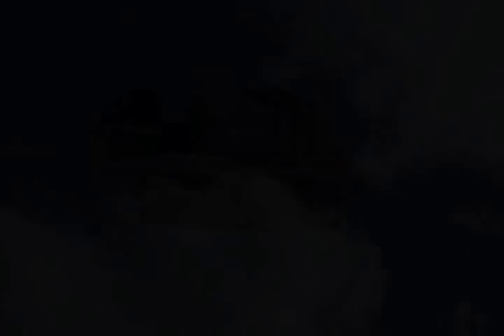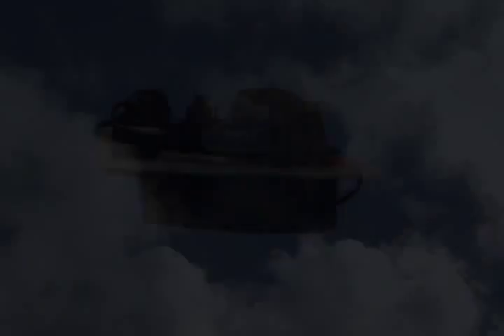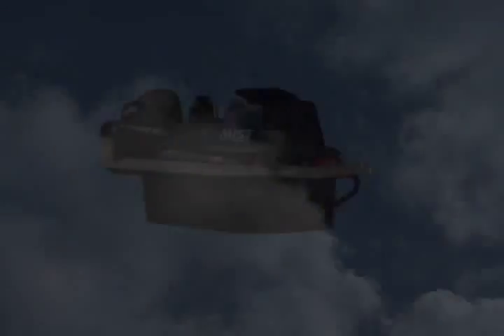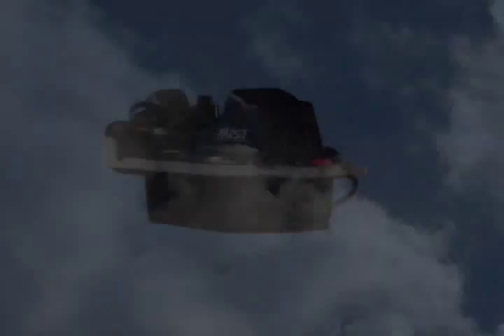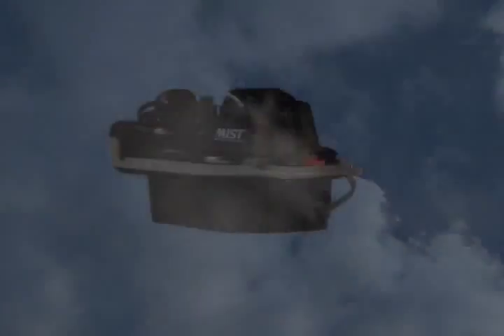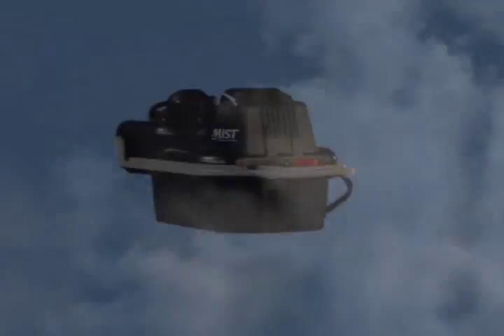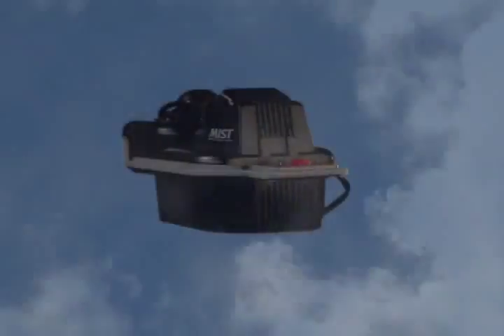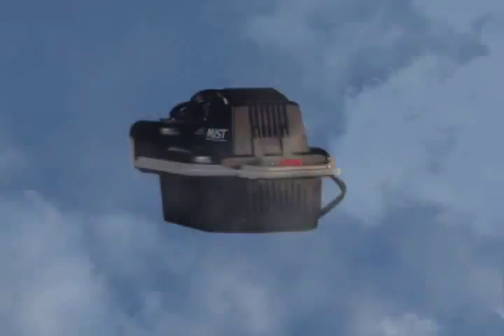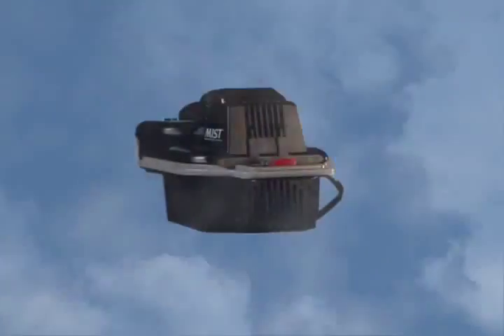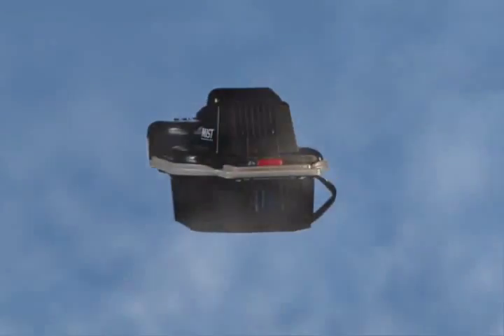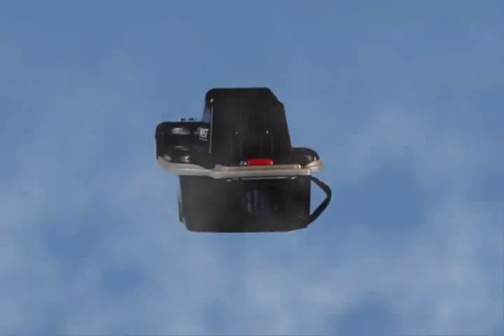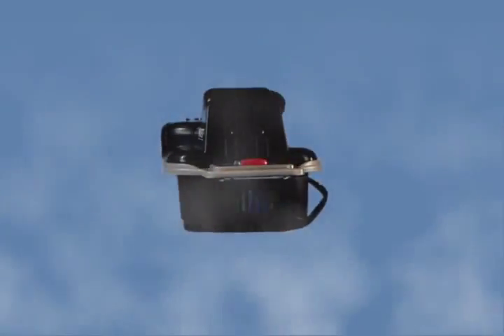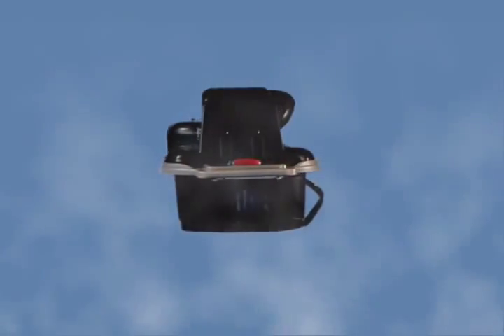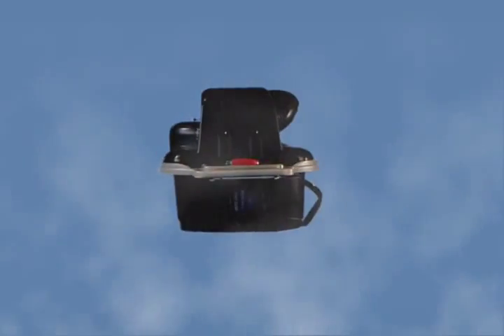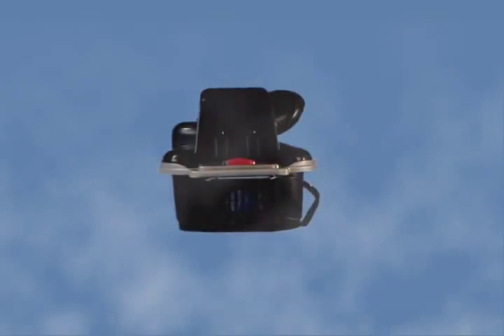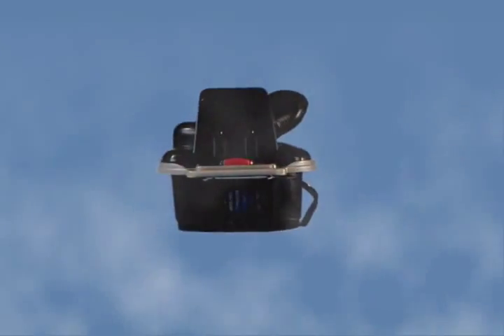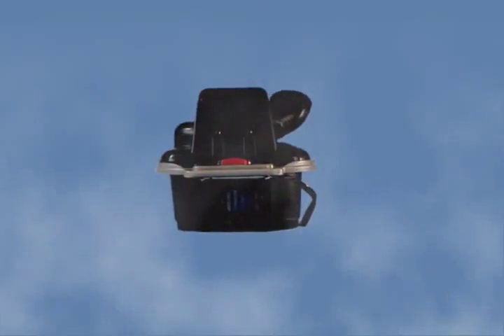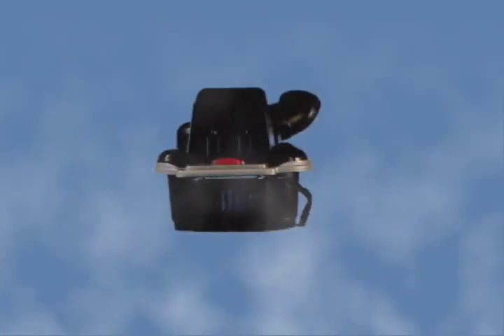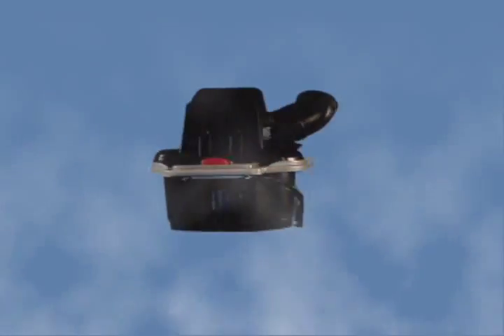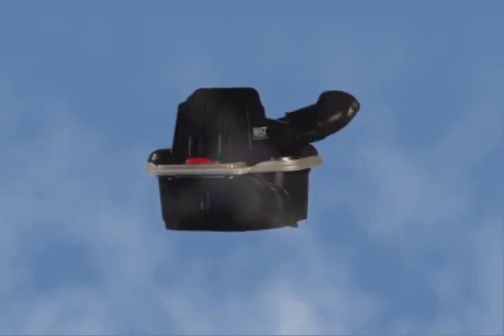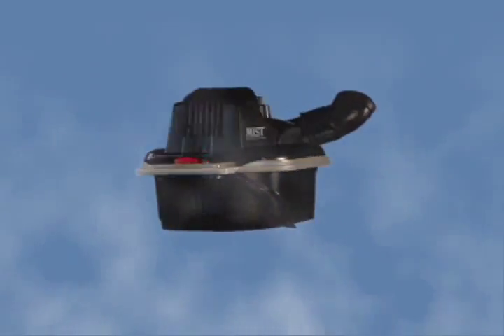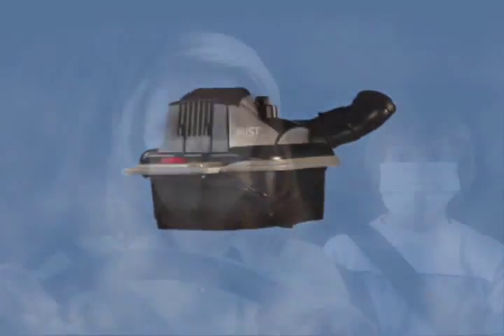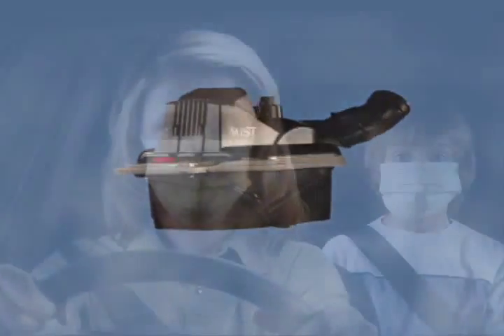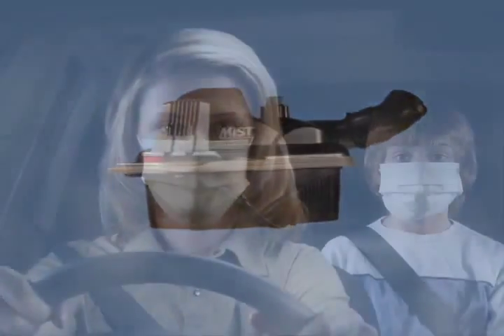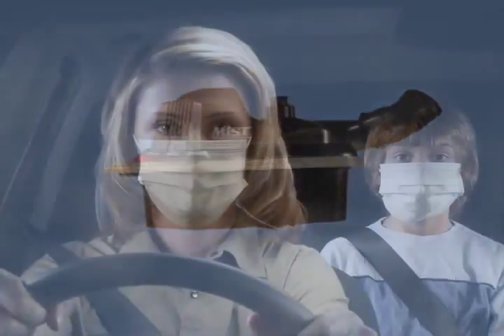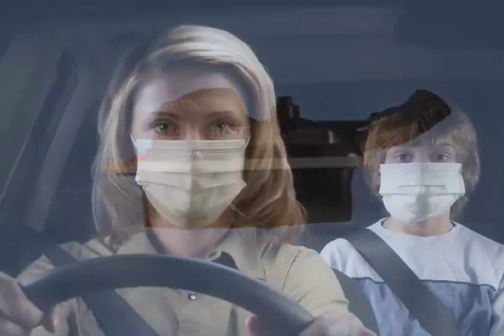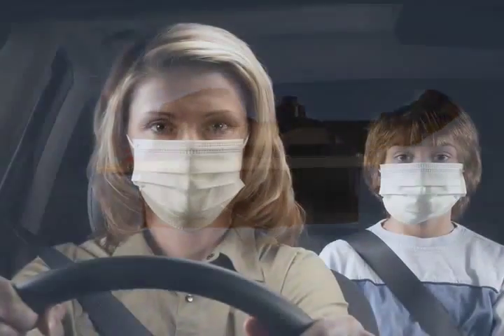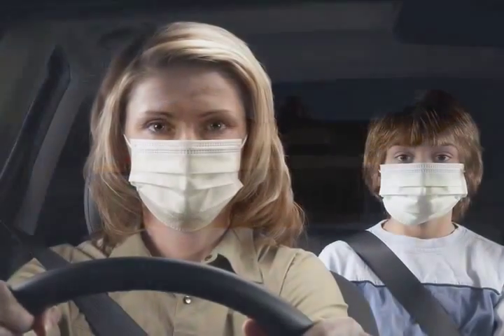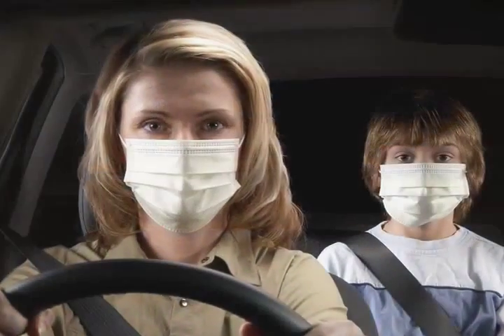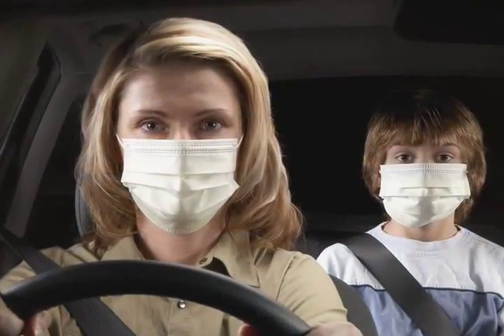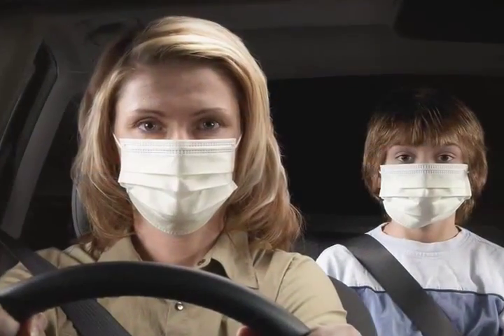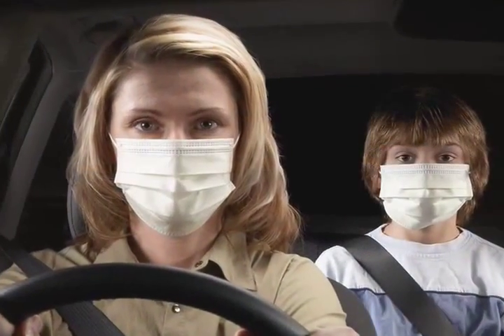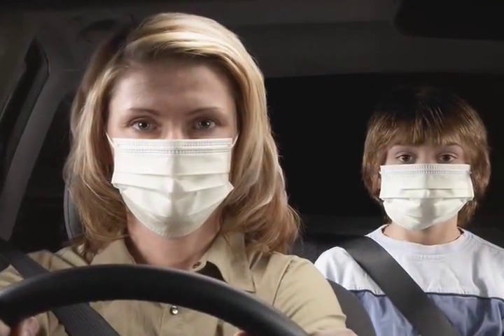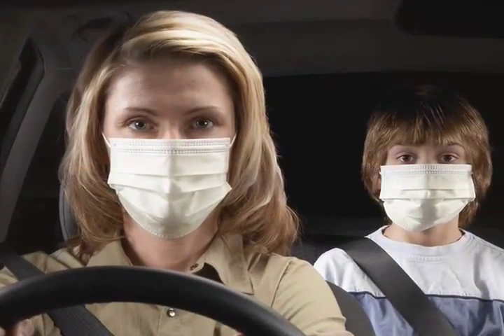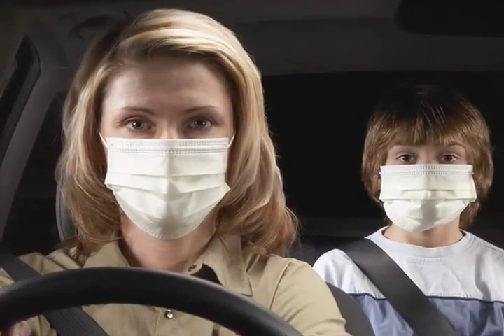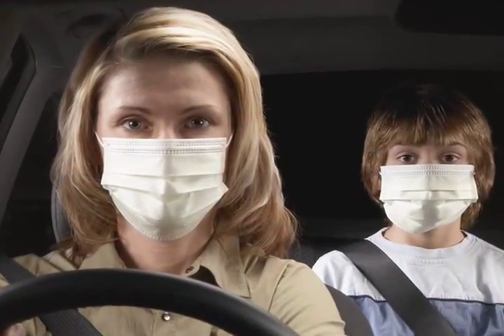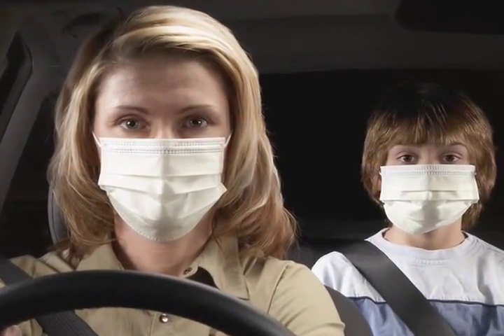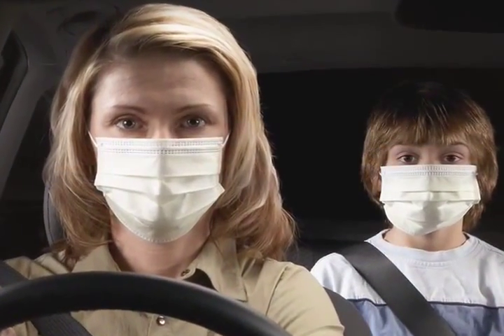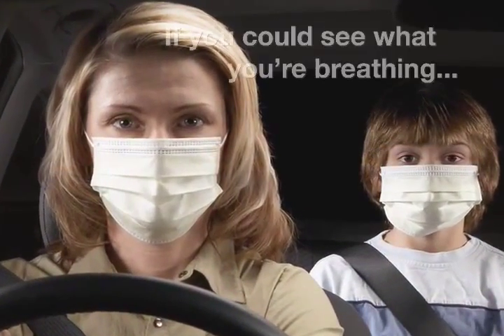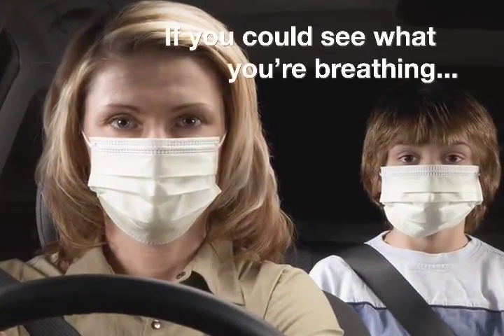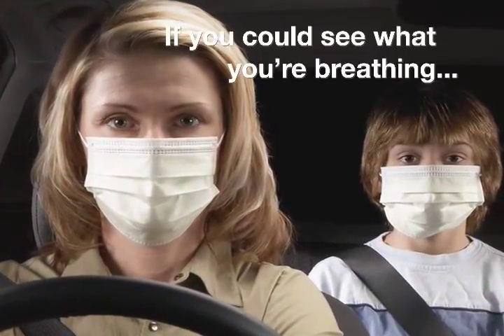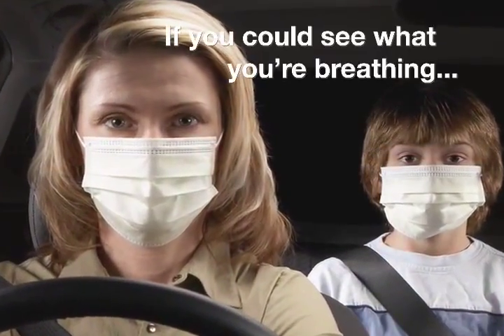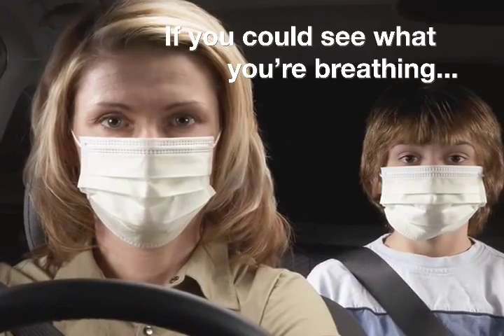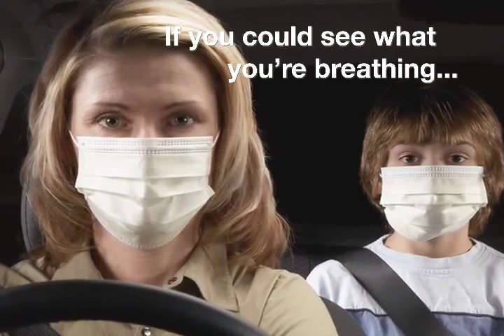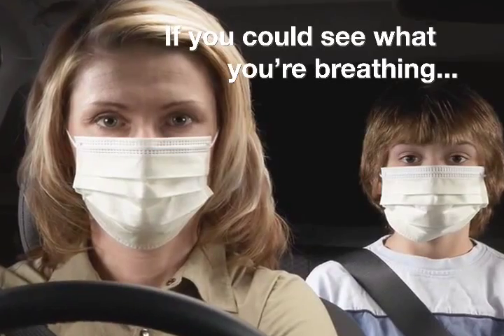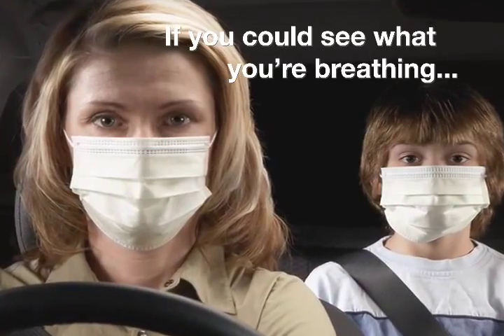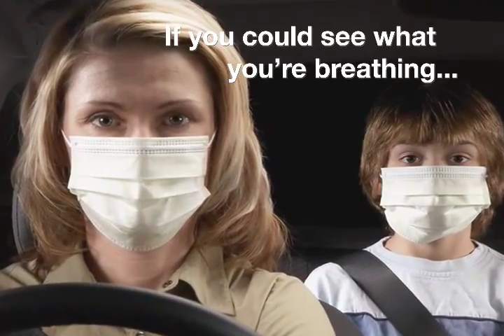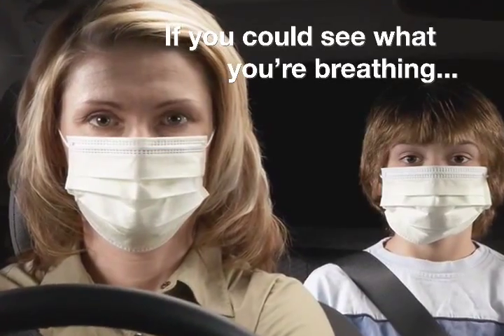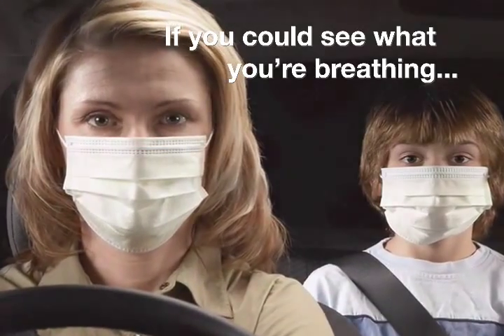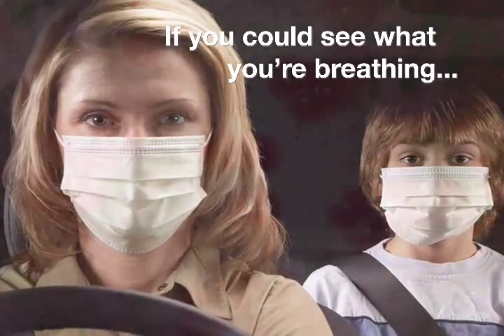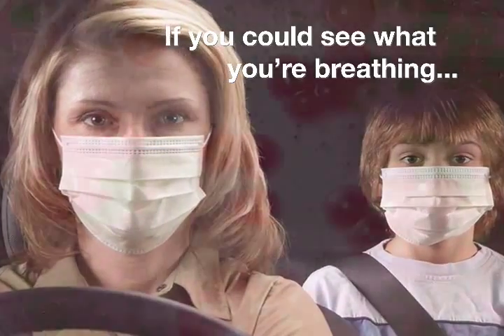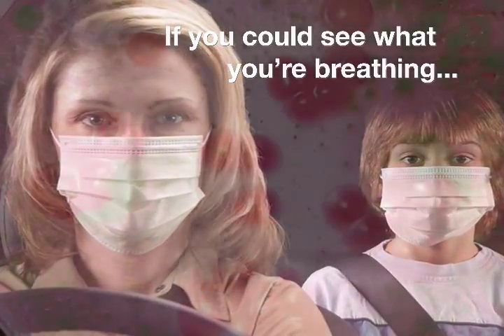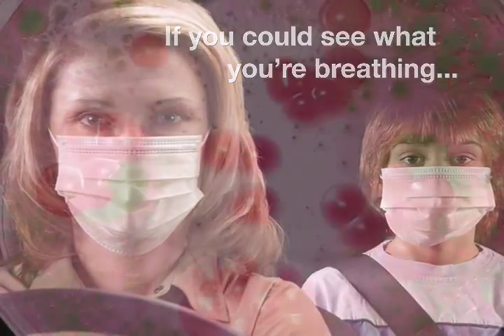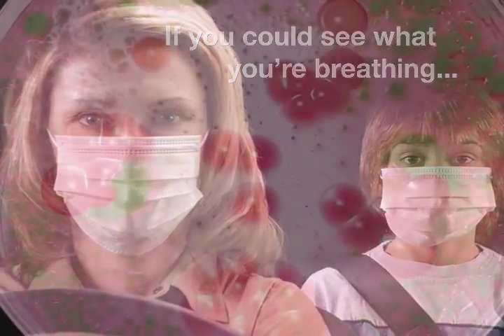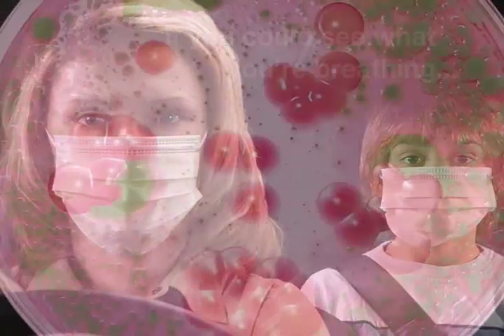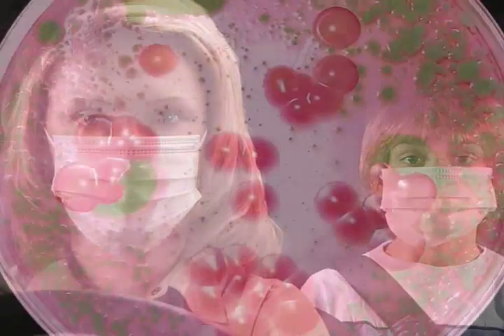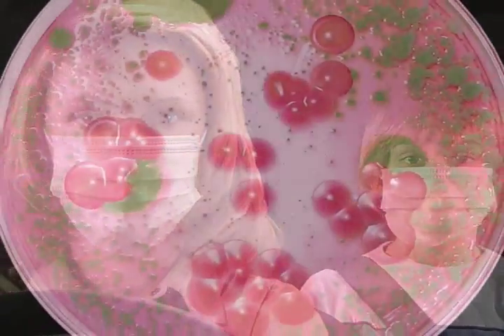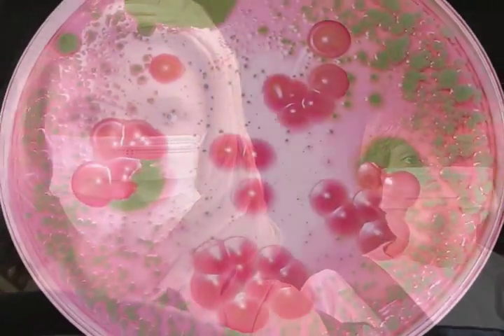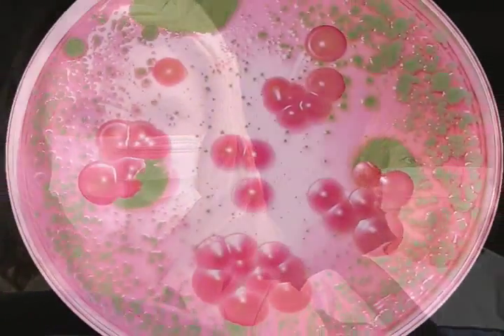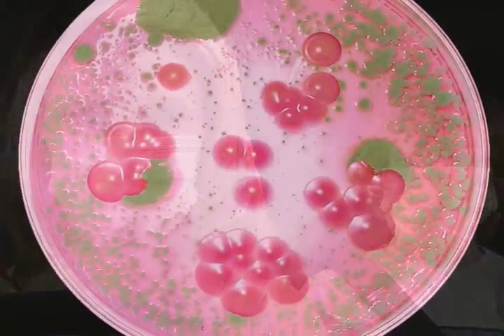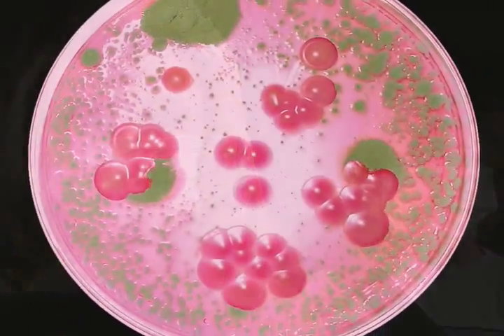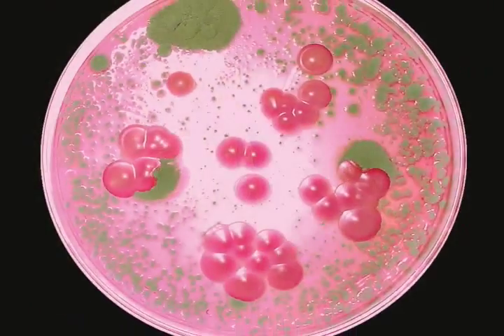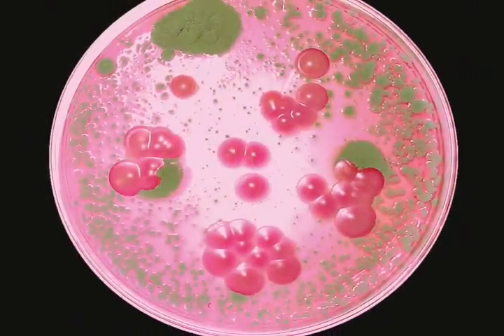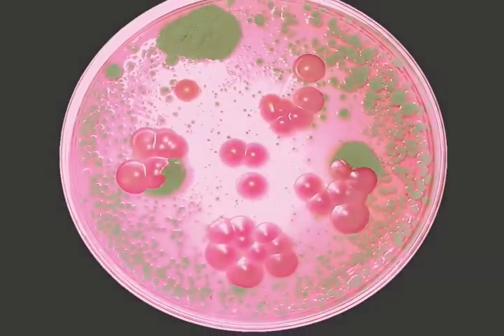Mist. In-car air quality service. If you could see what you're breathing, you'd mist right away.